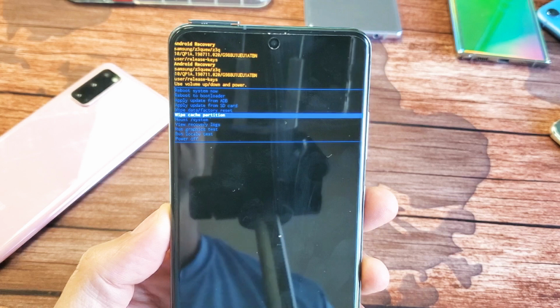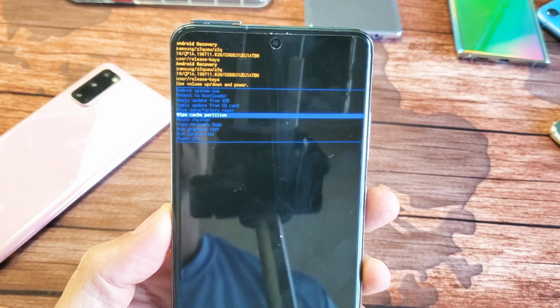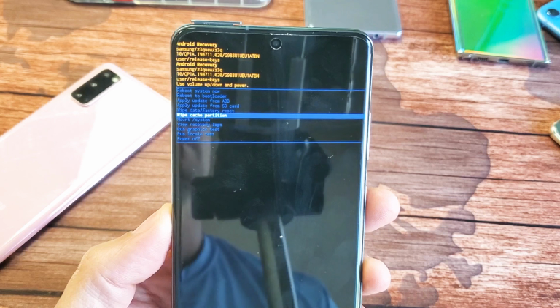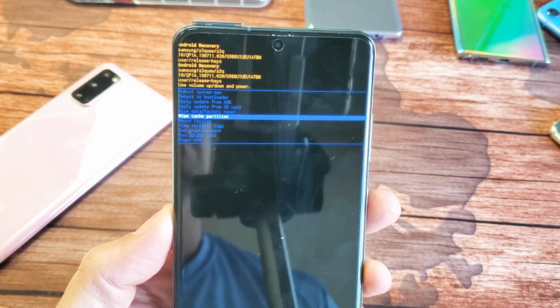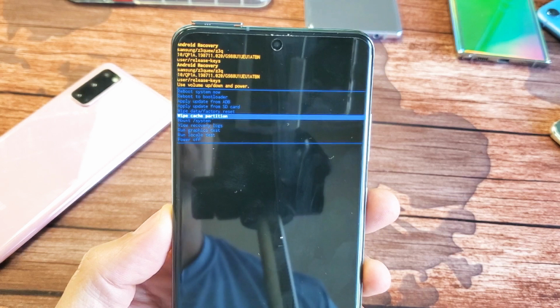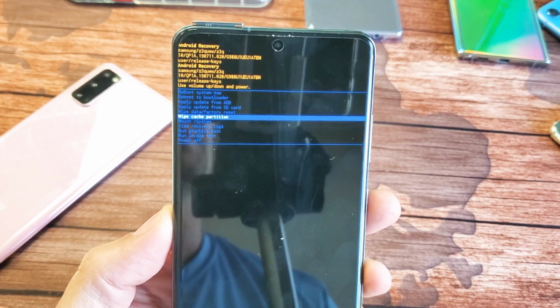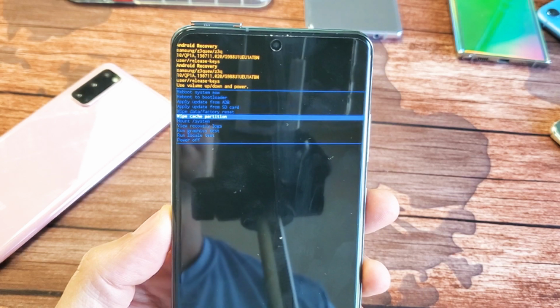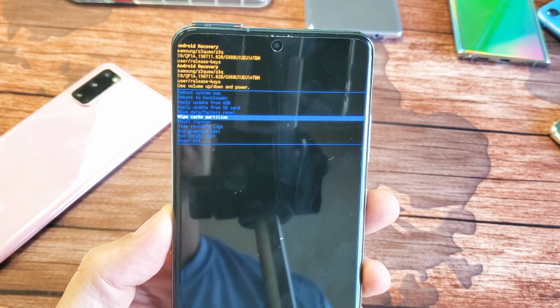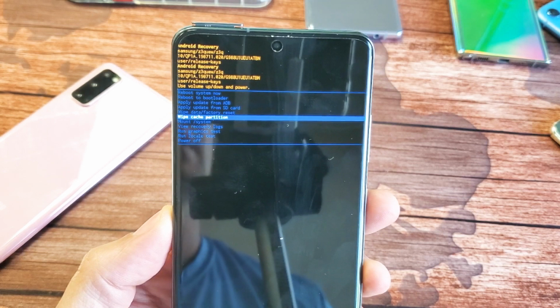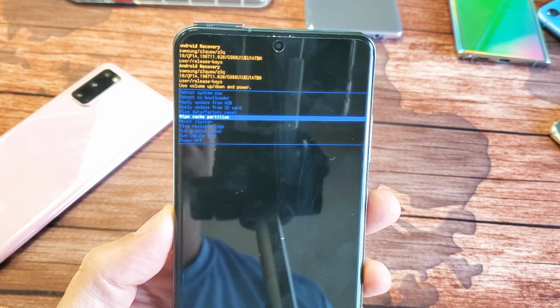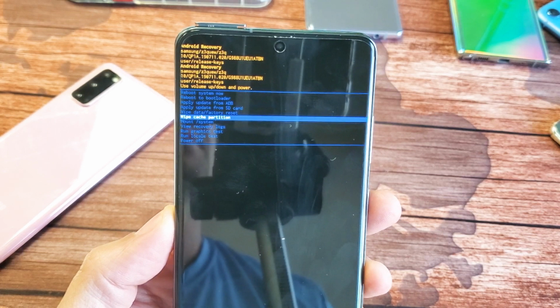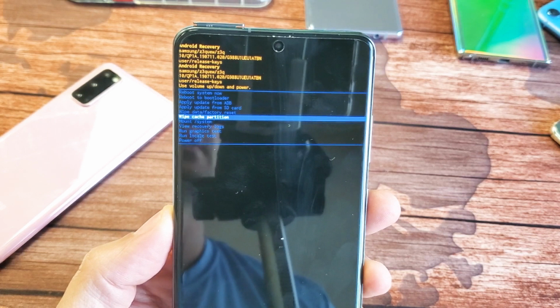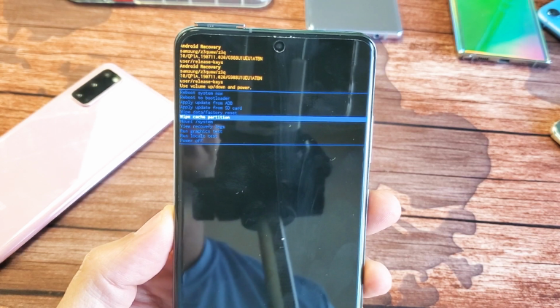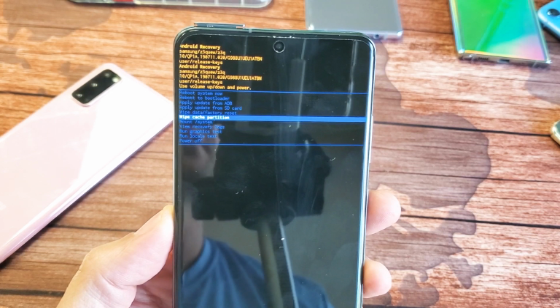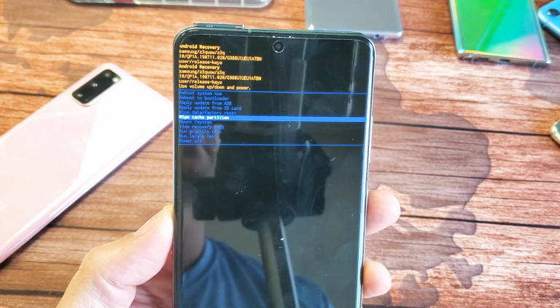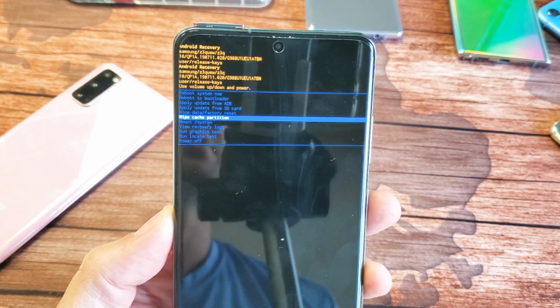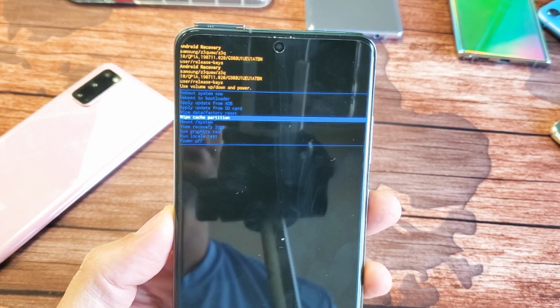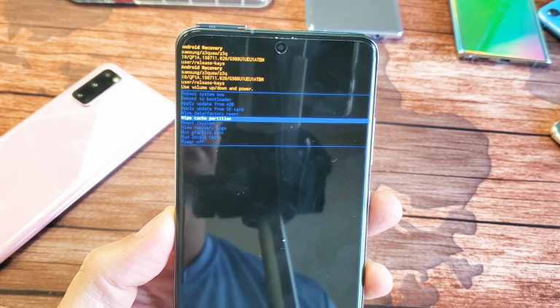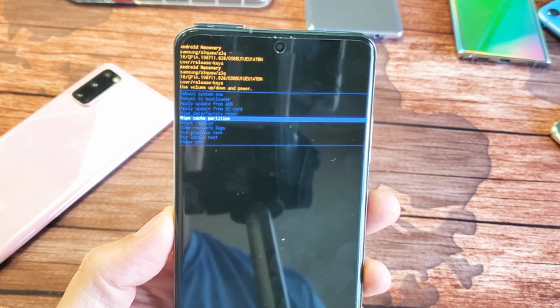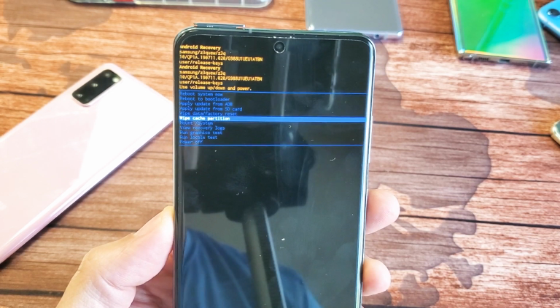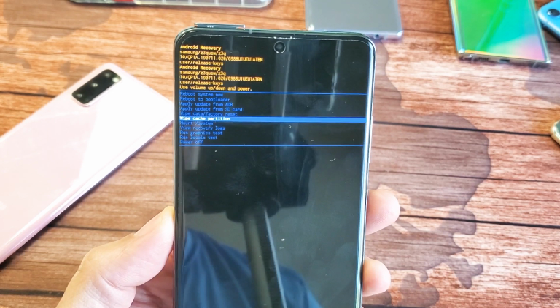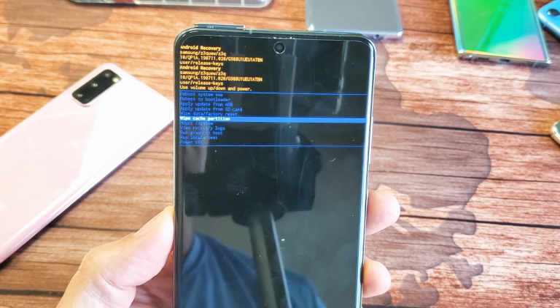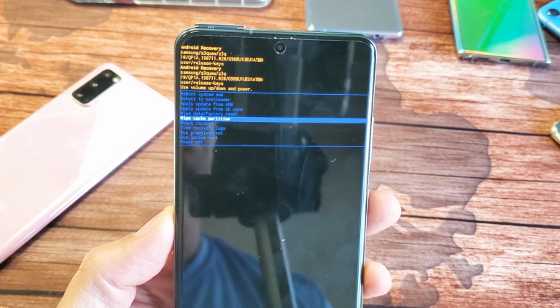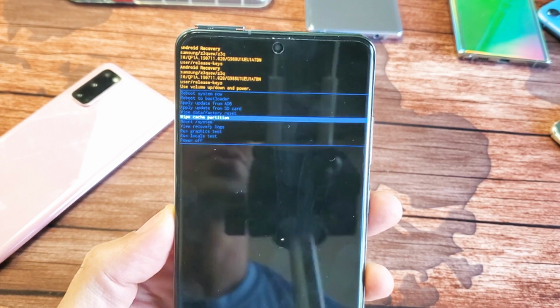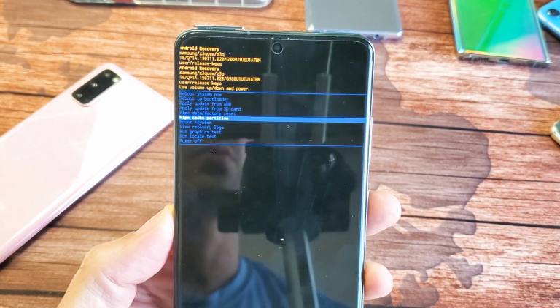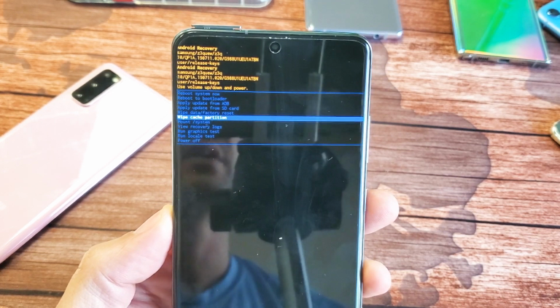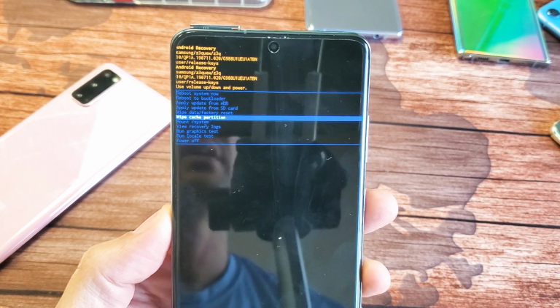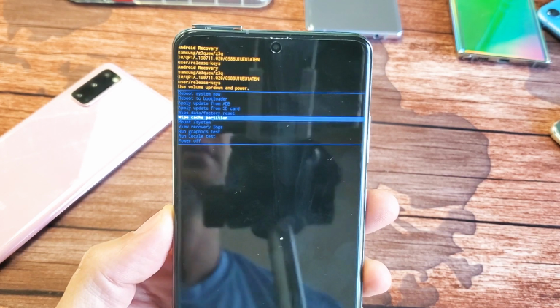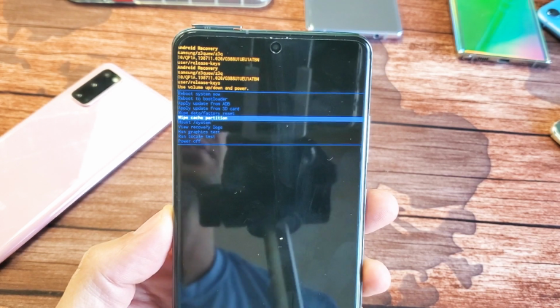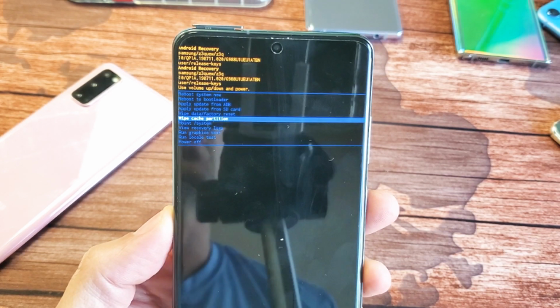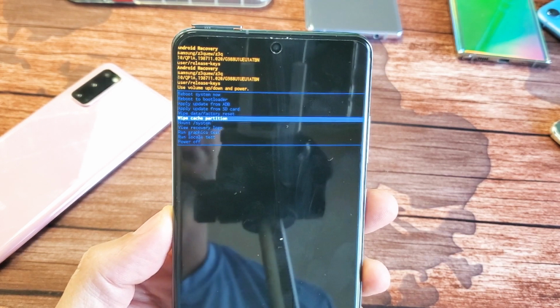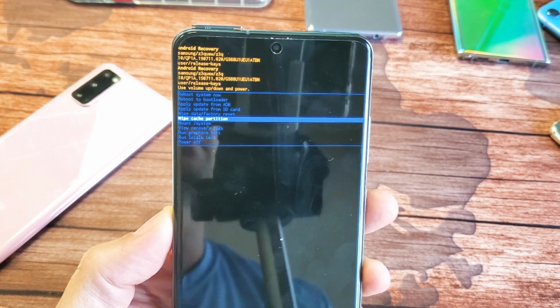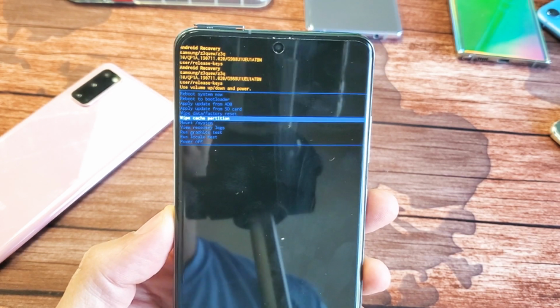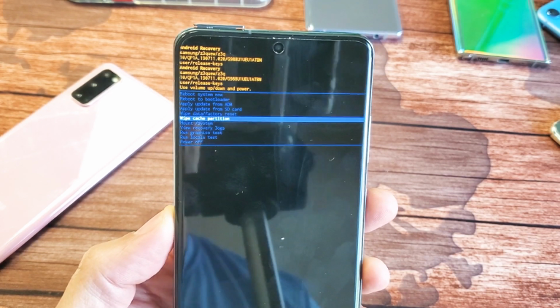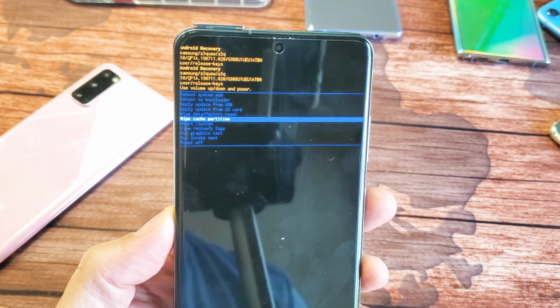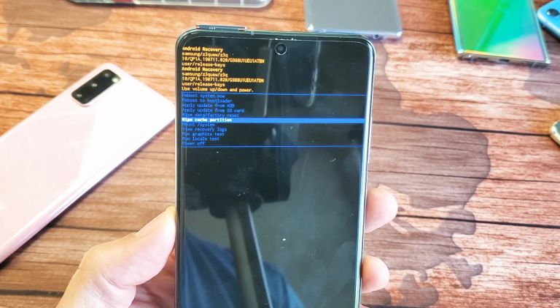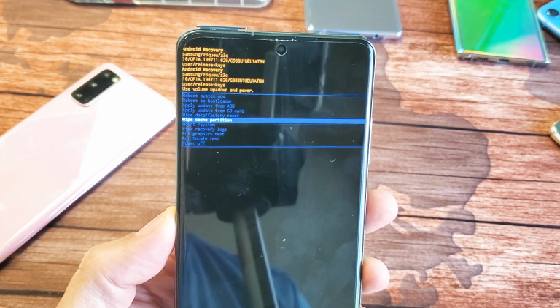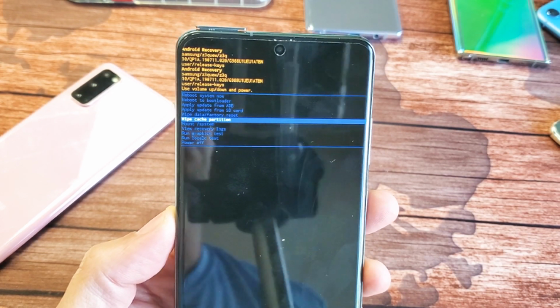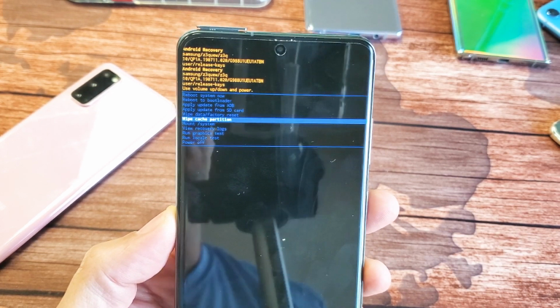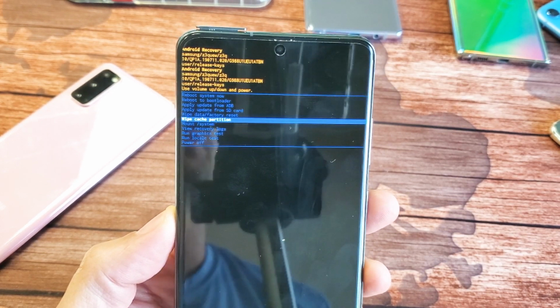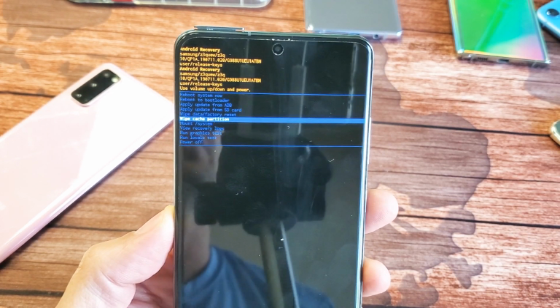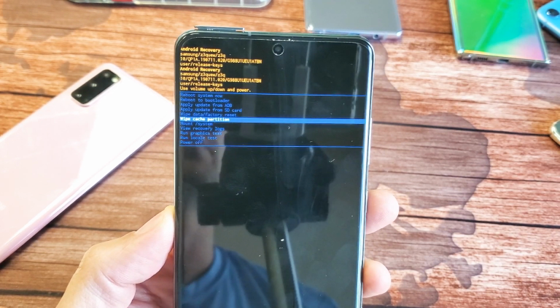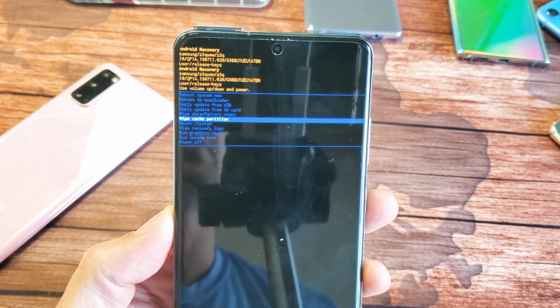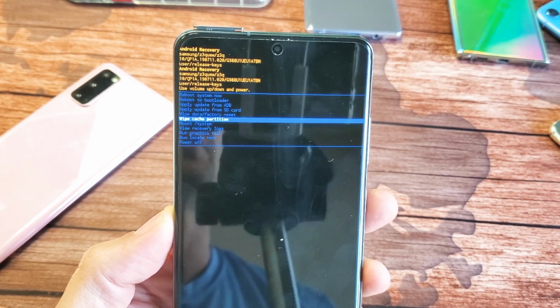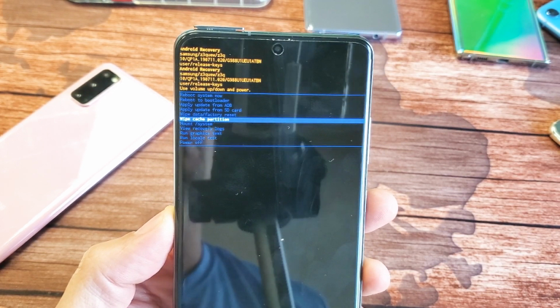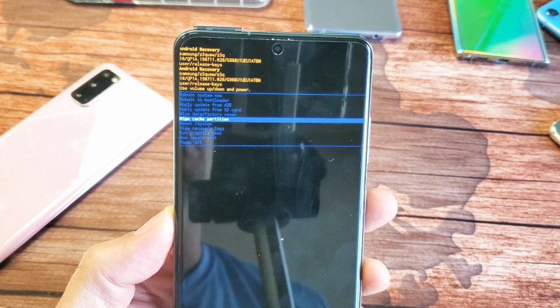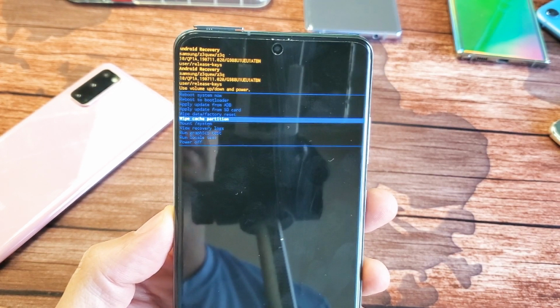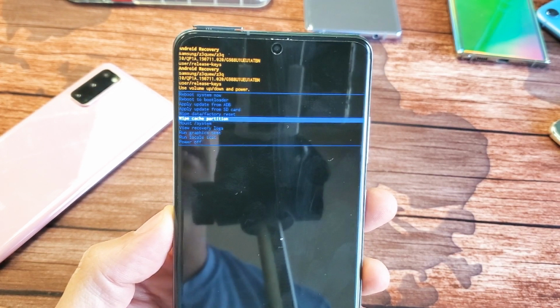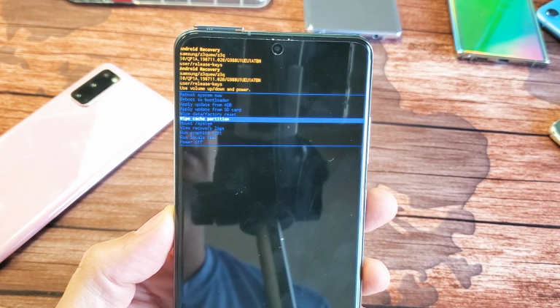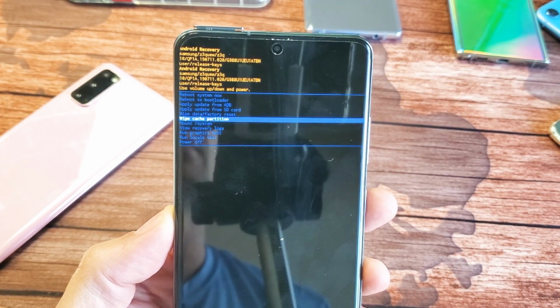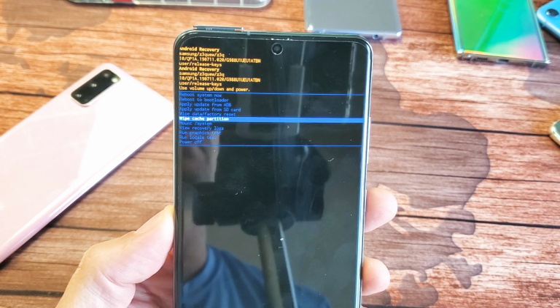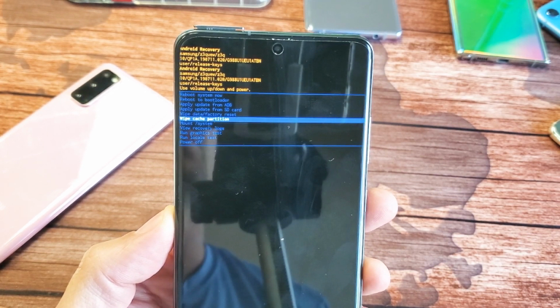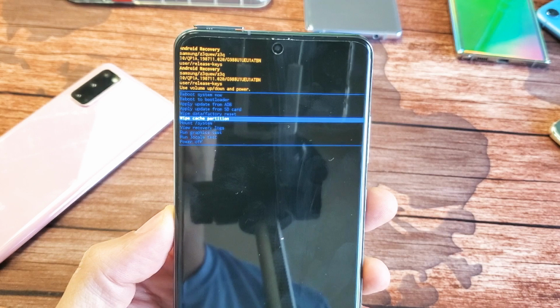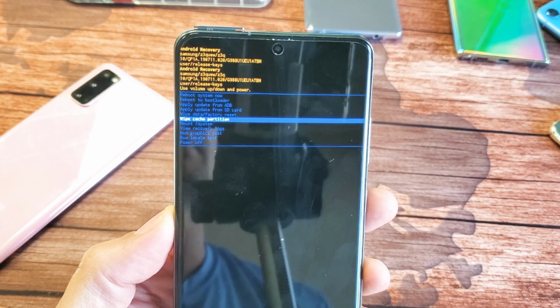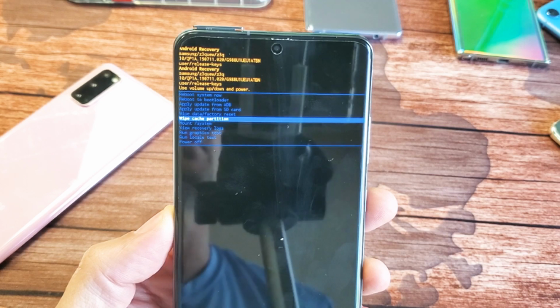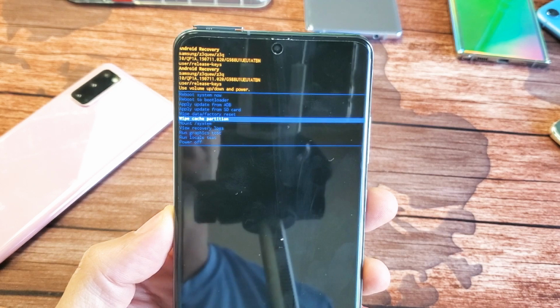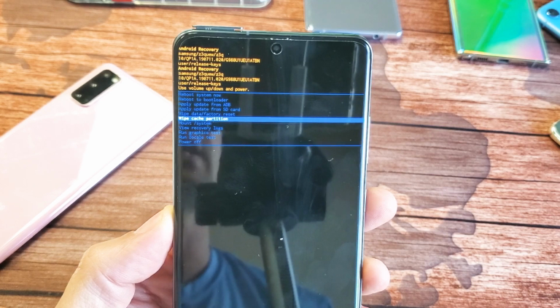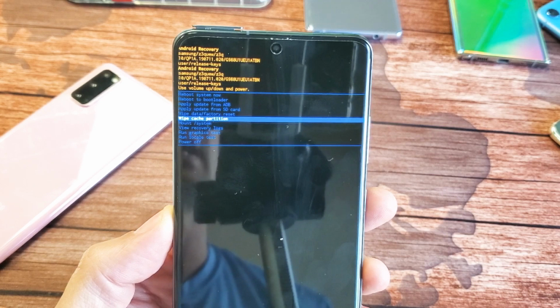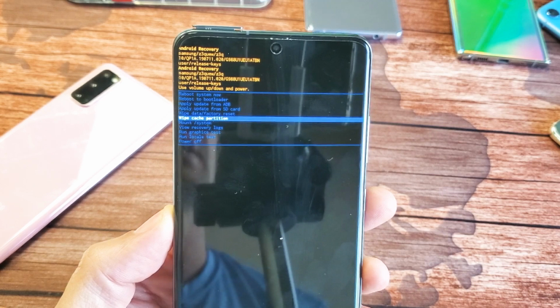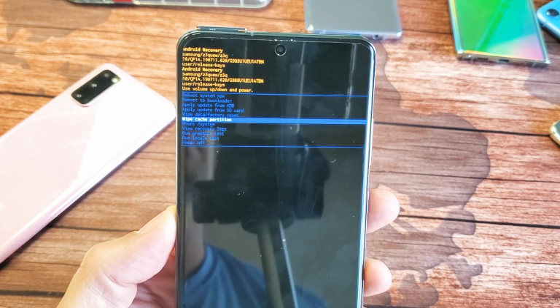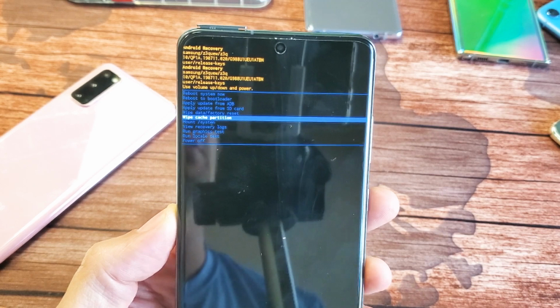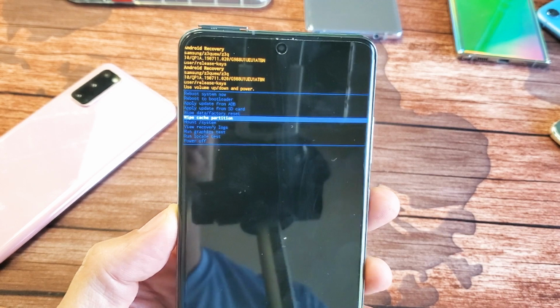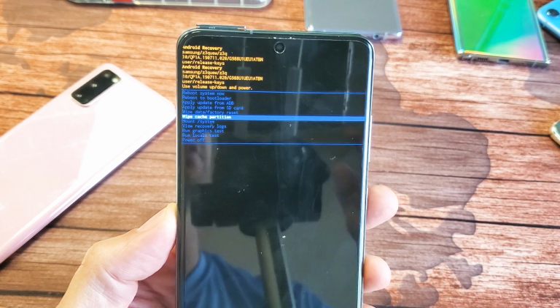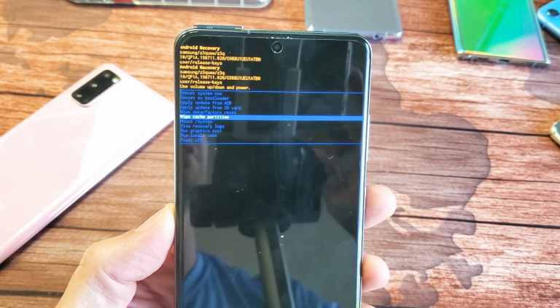Hey, what's up guys? So you have a Samsung Galaxy S20, S20 Plus, or the S20 Ultra. I'm going to show you how to wipe your cache partition.